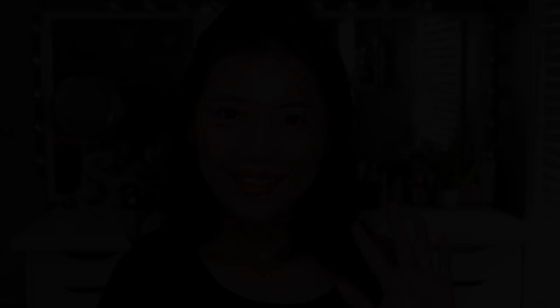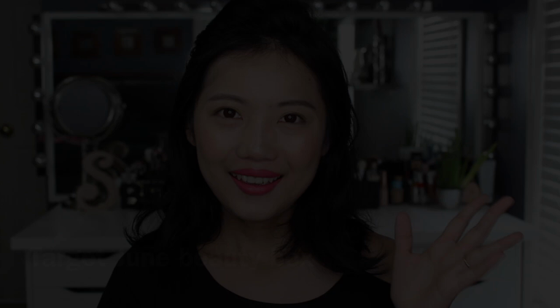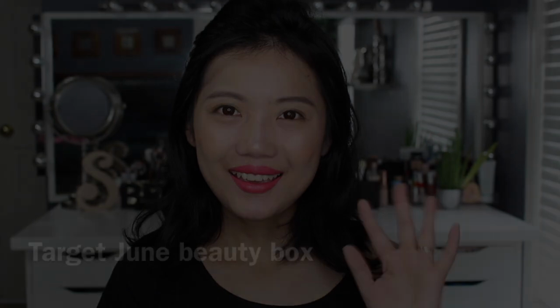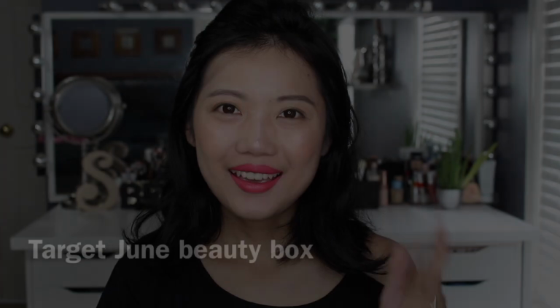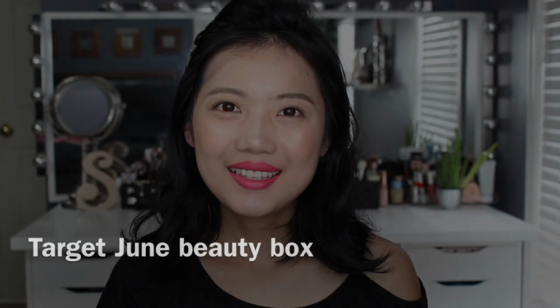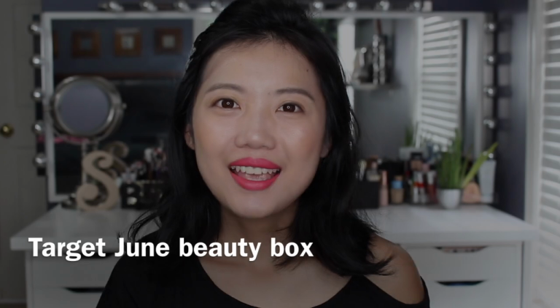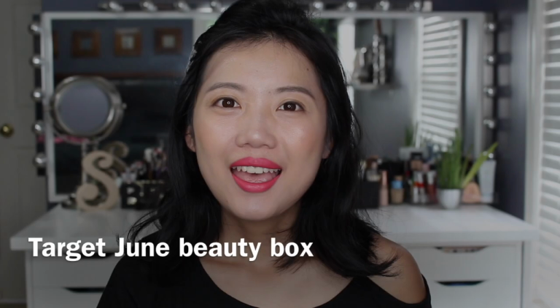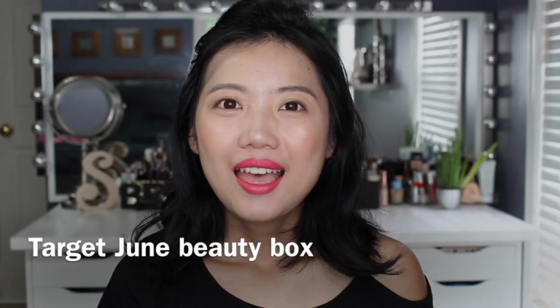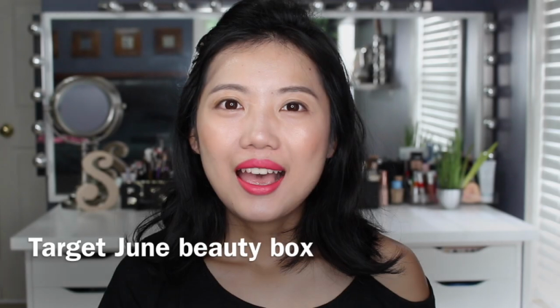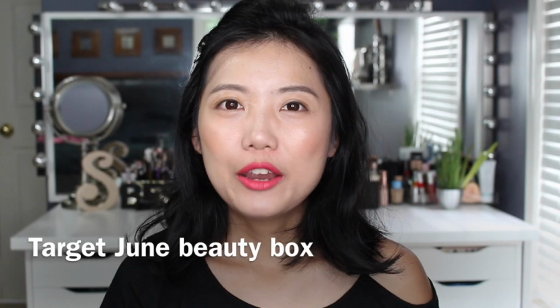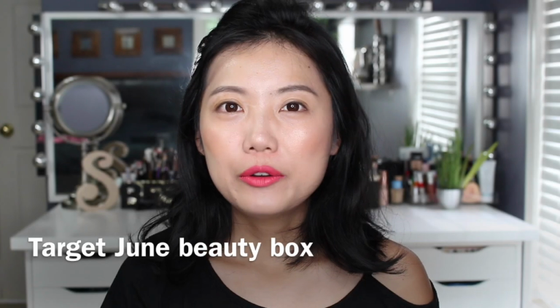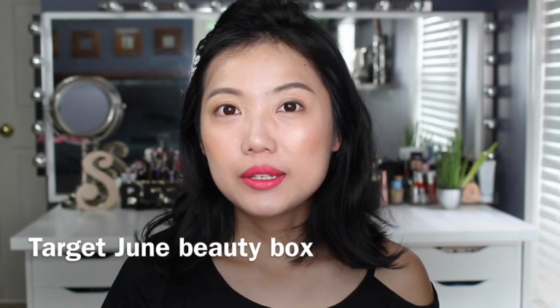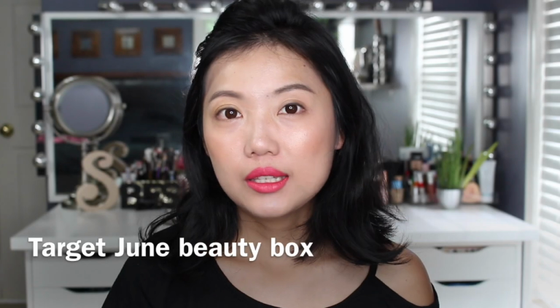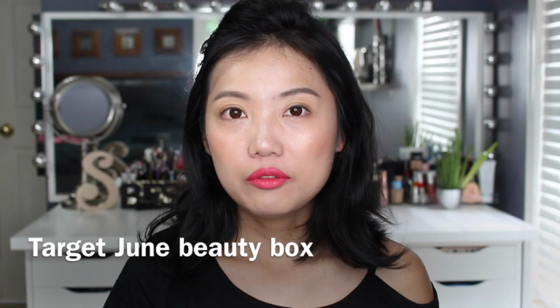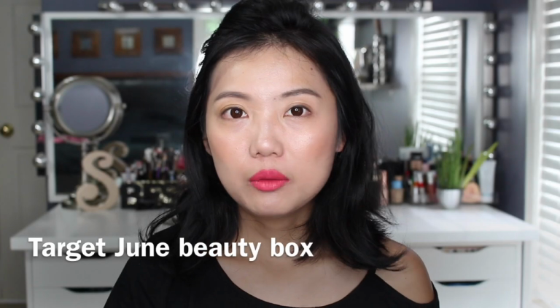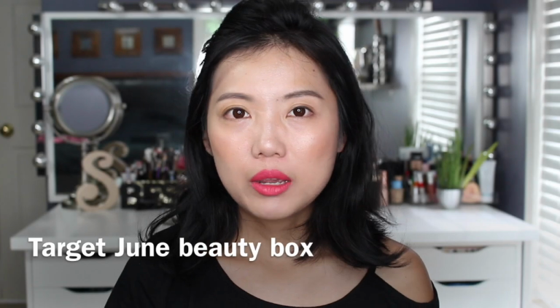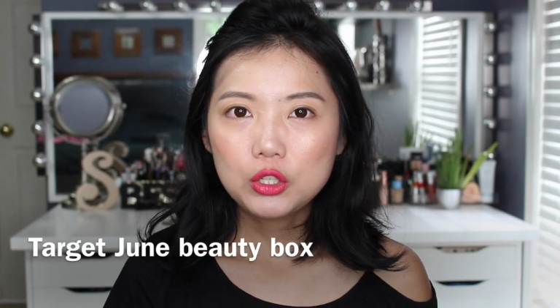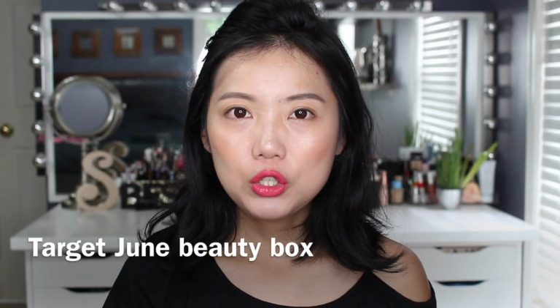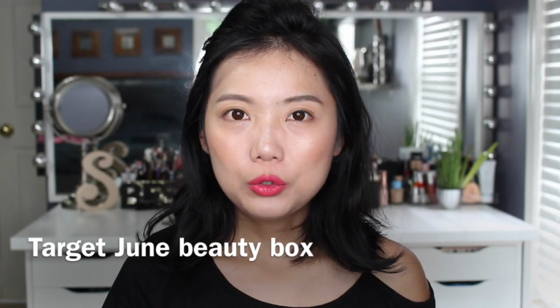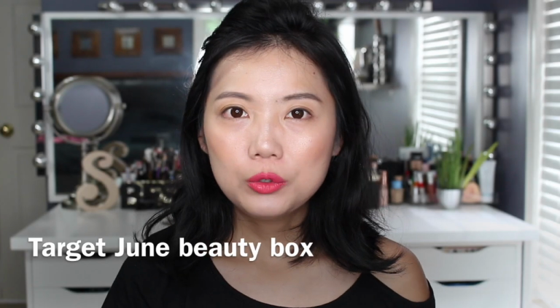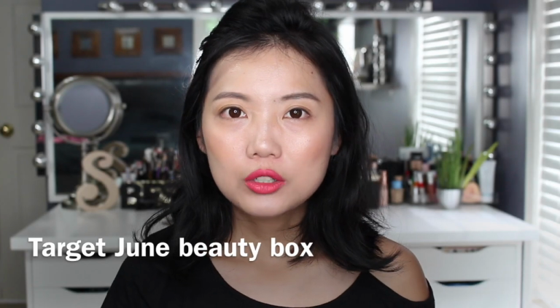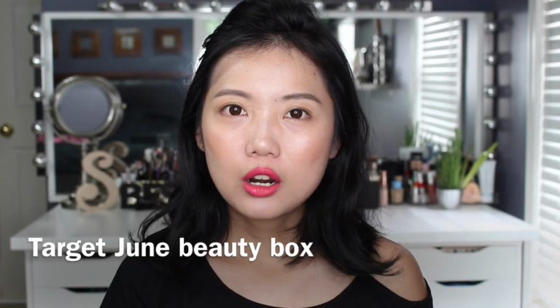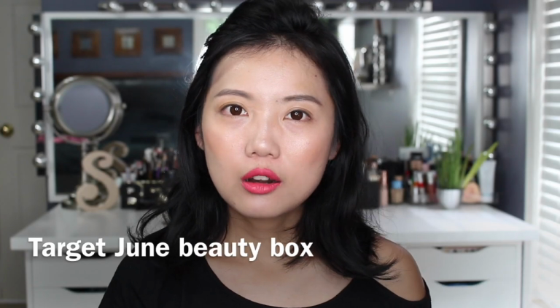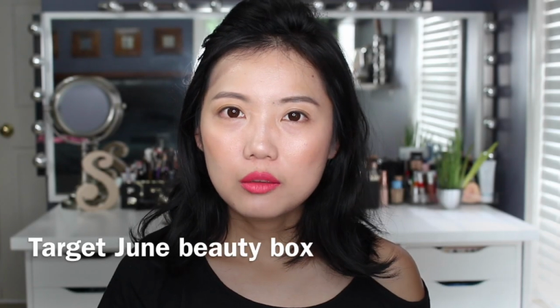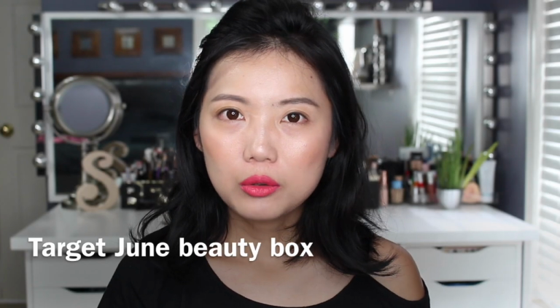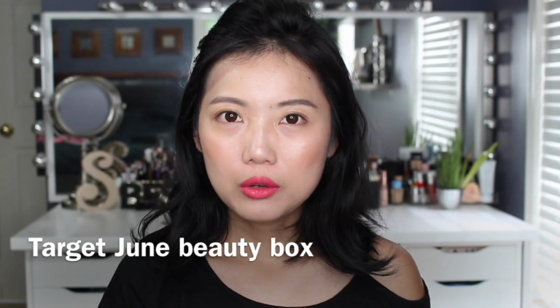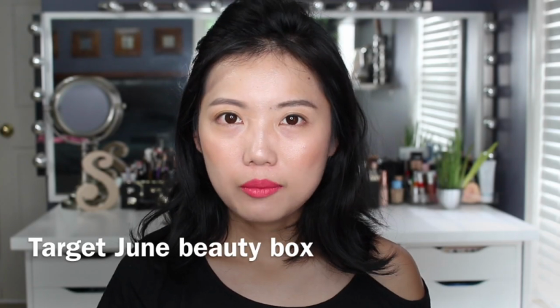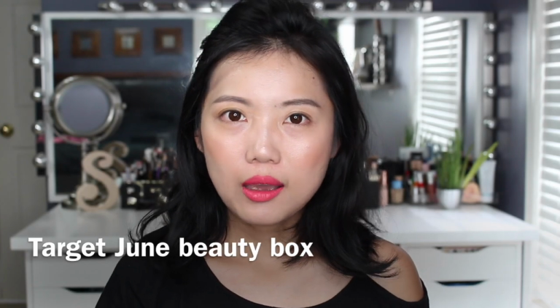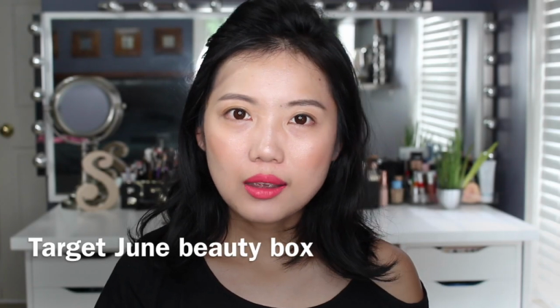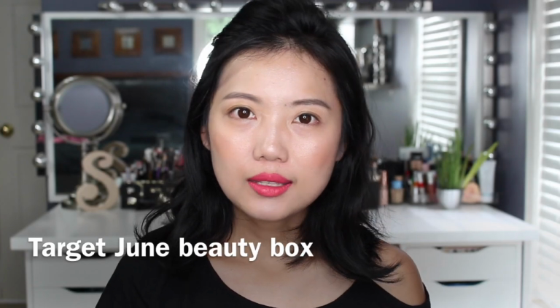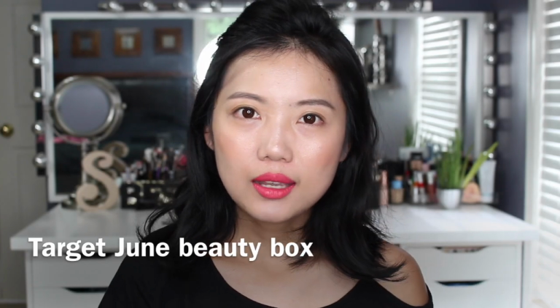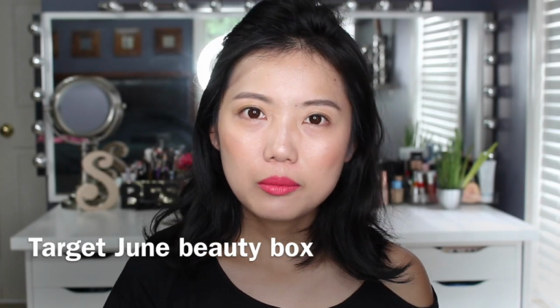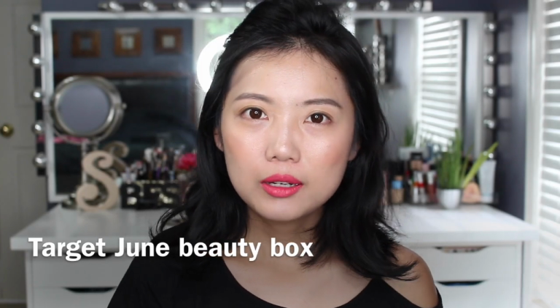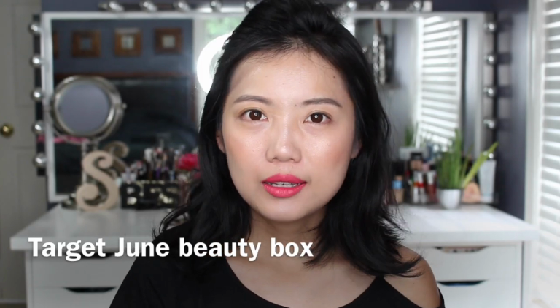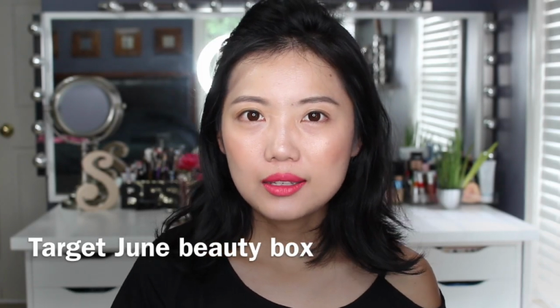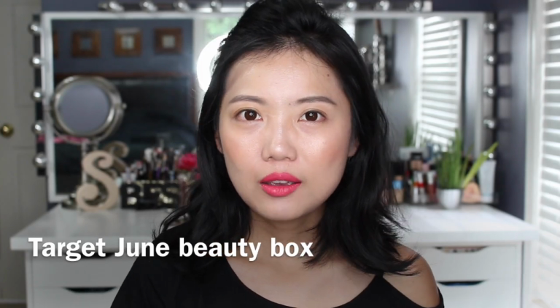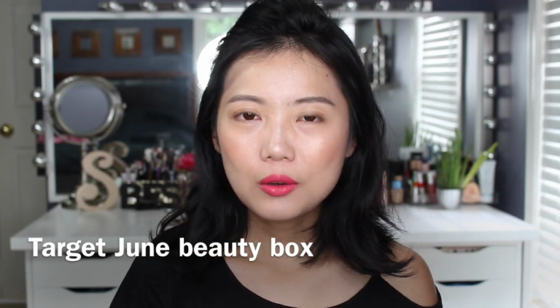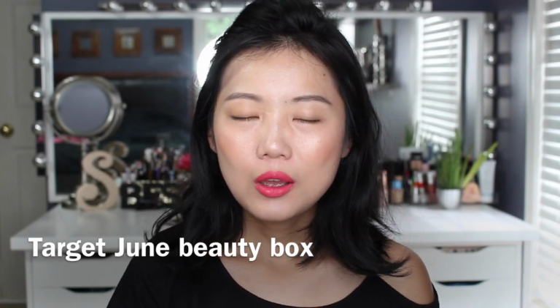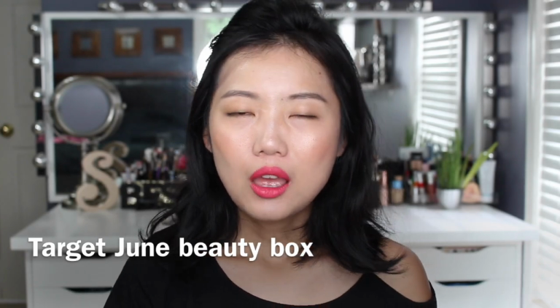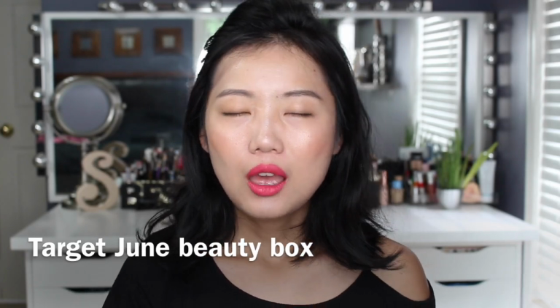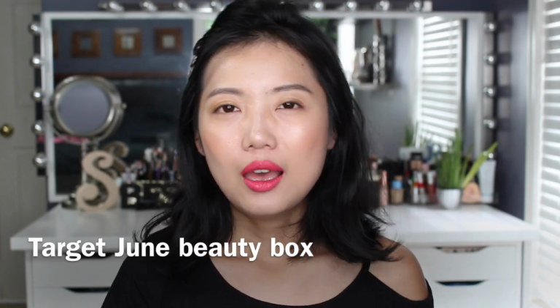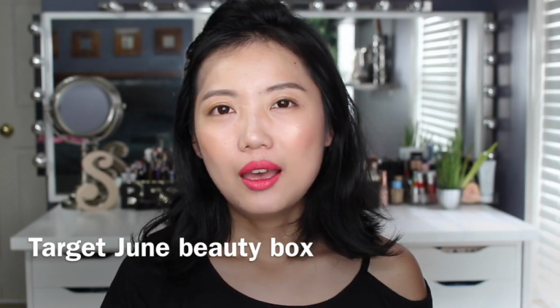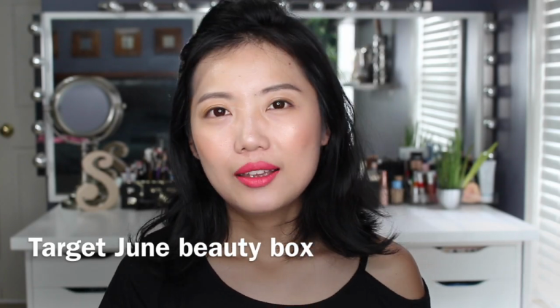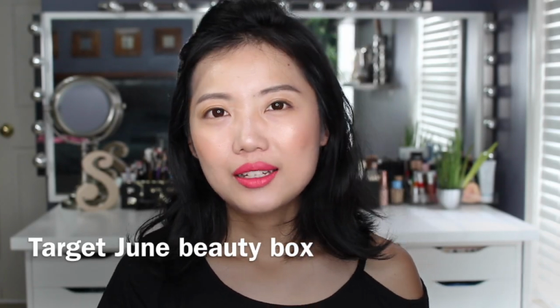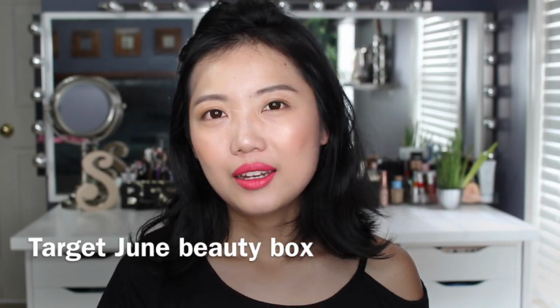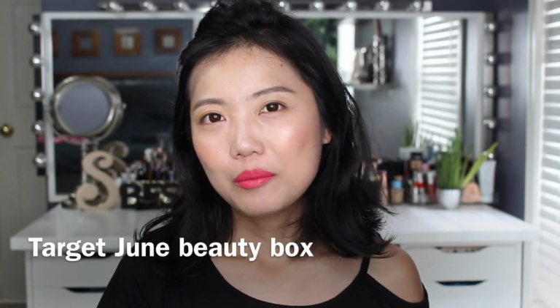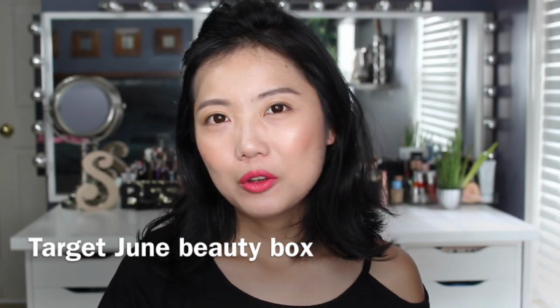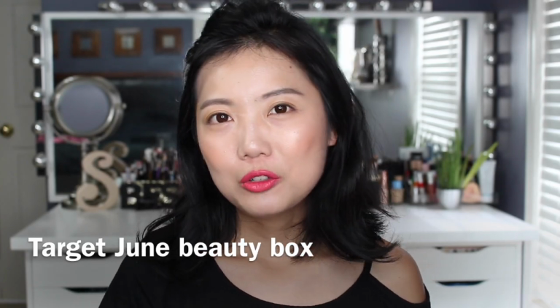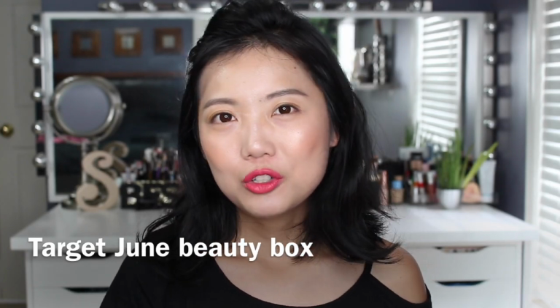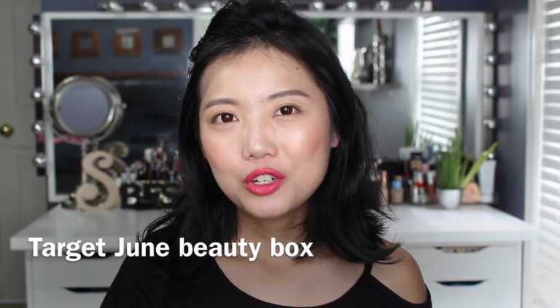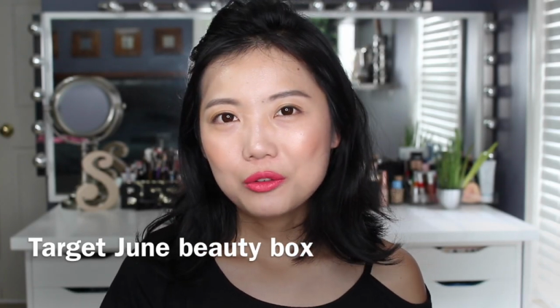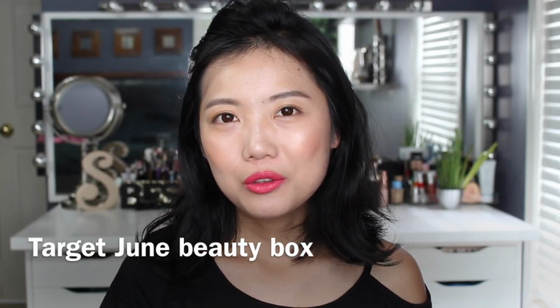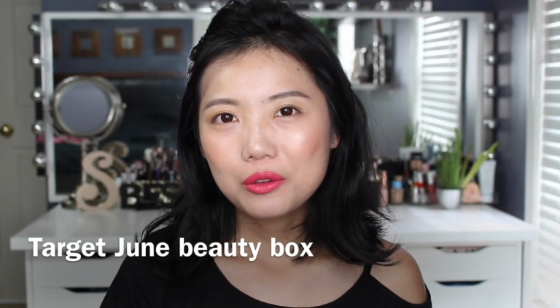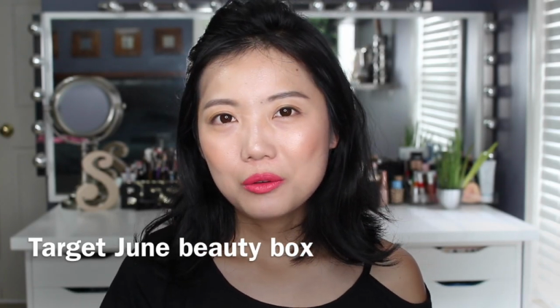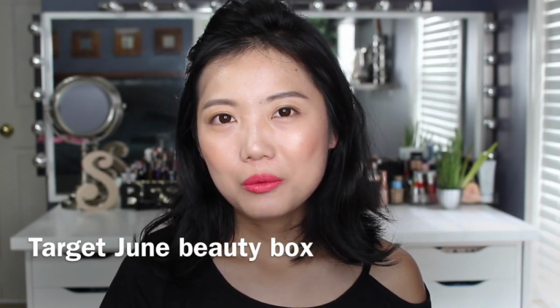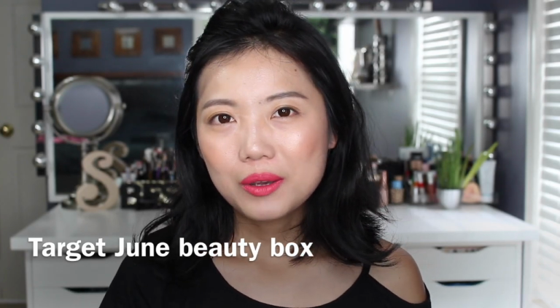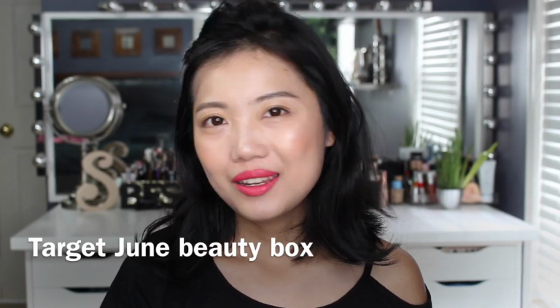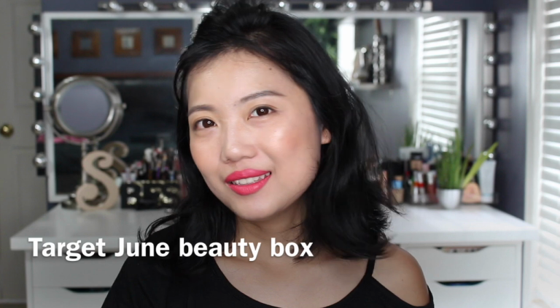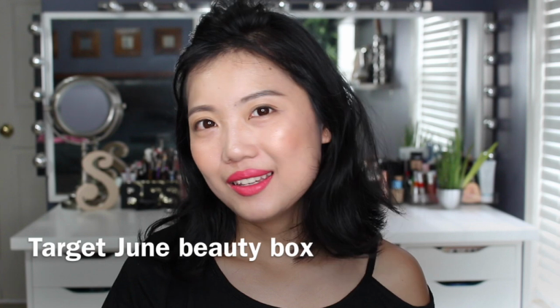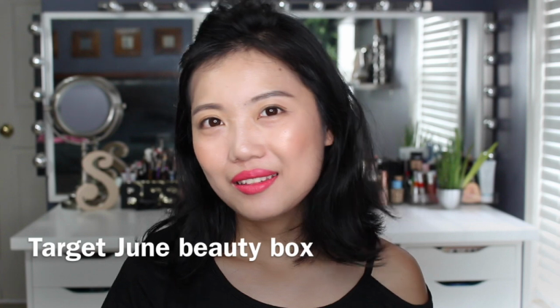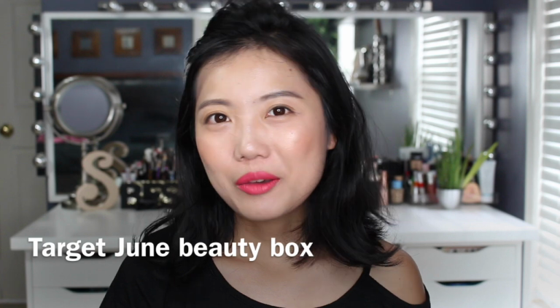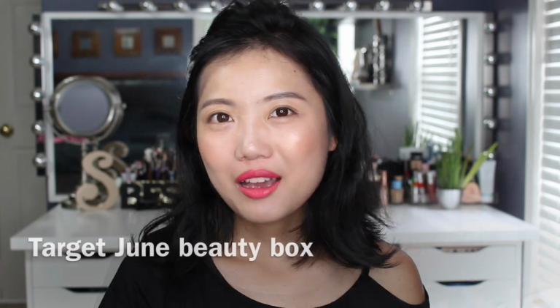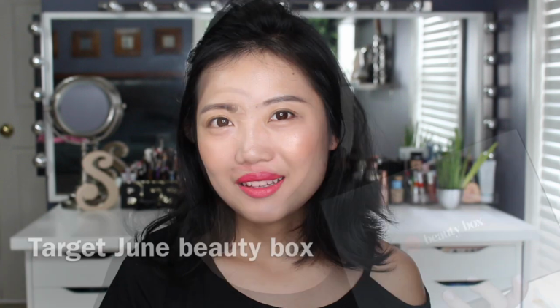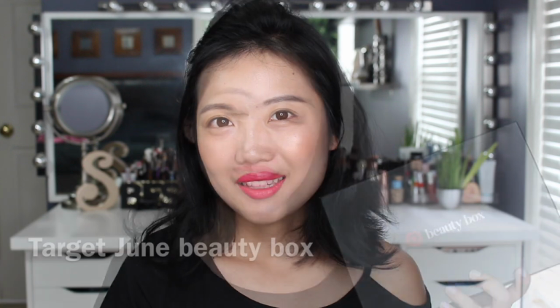Hey guys, I received my June Target Beauty Box a couple days ago, and today I'm going to share with you what is in the box.